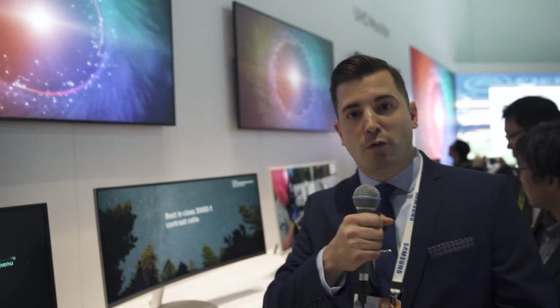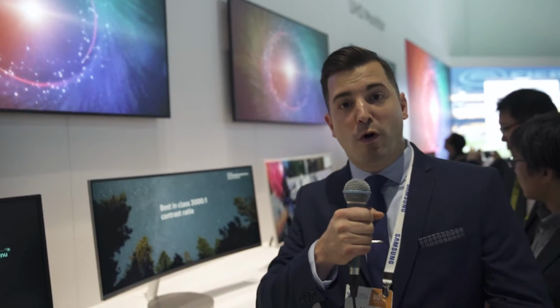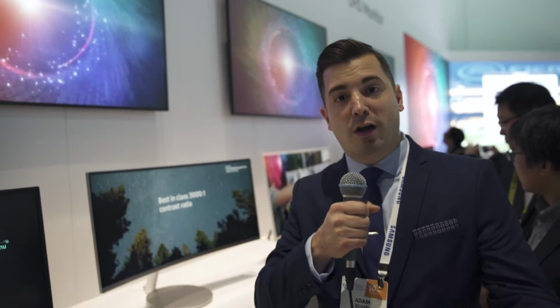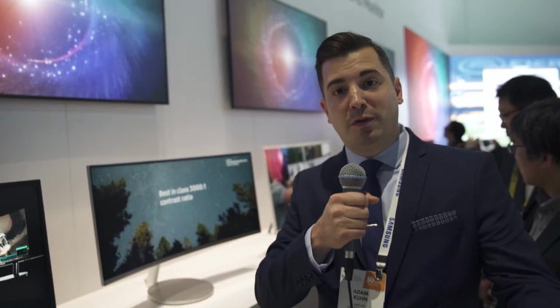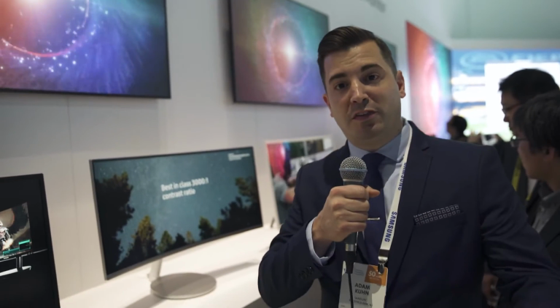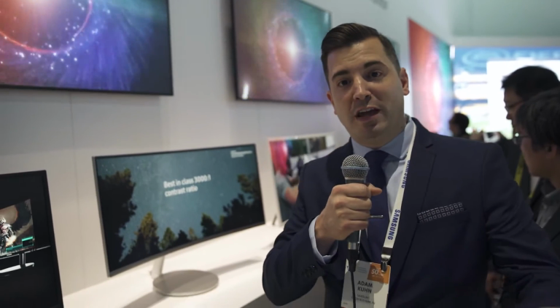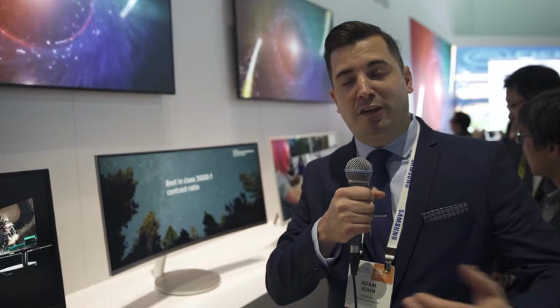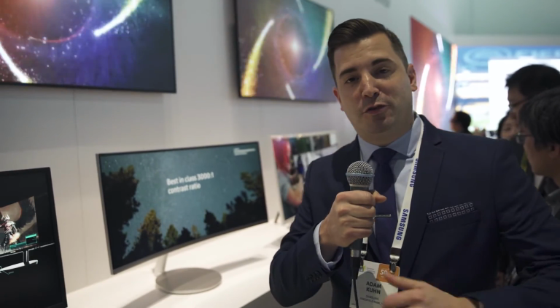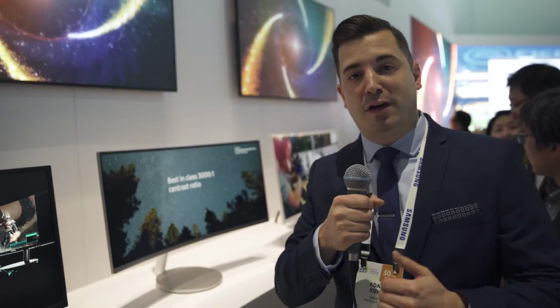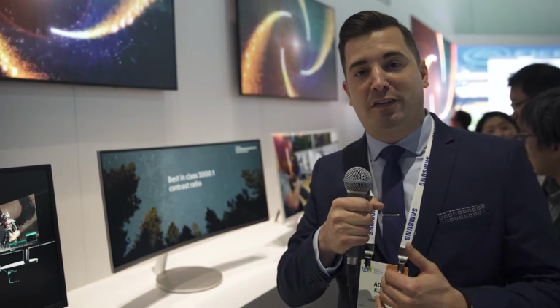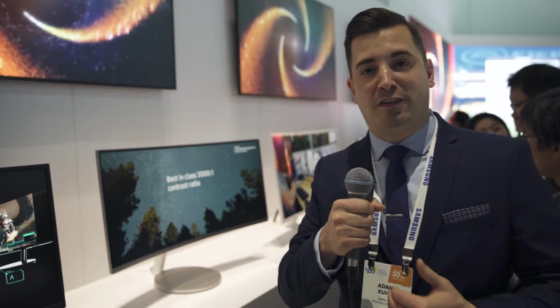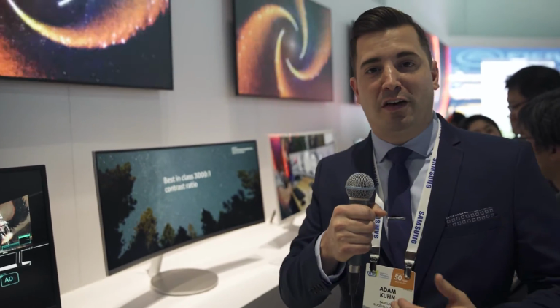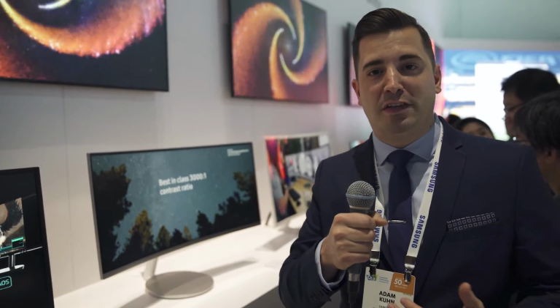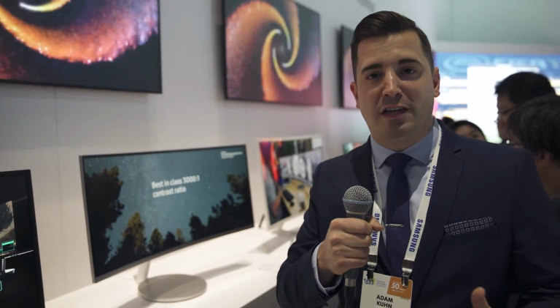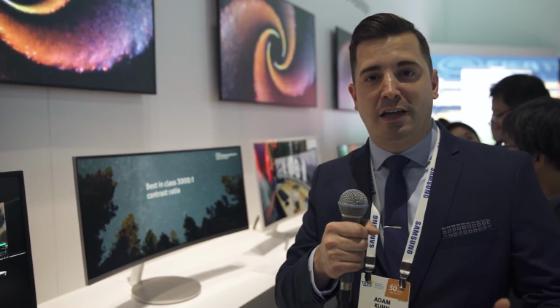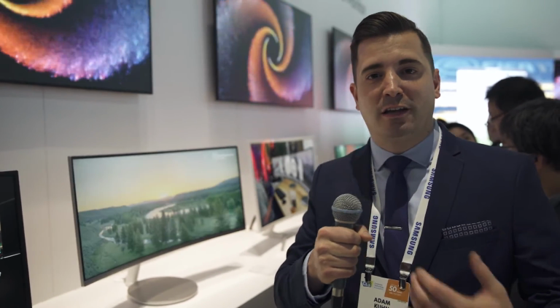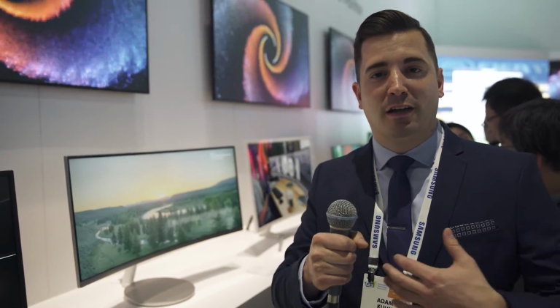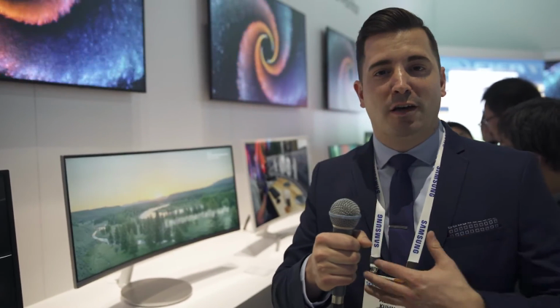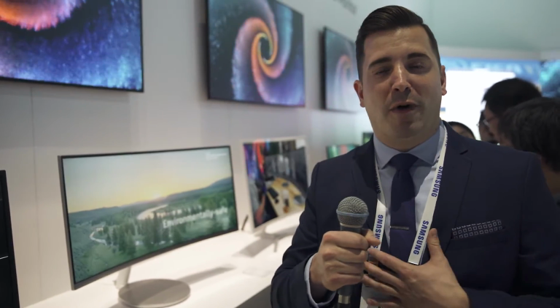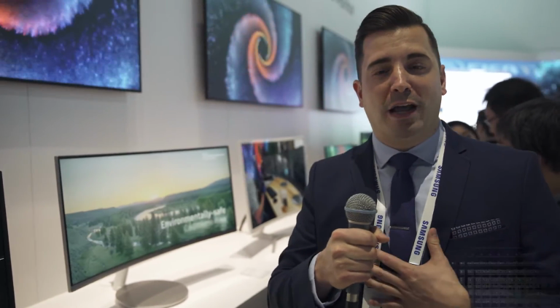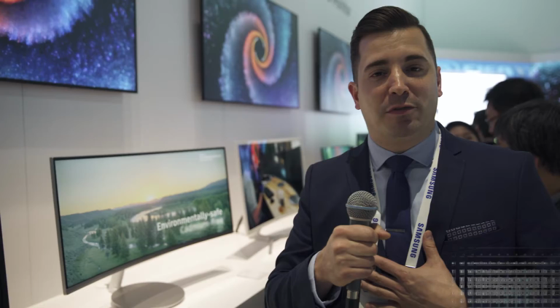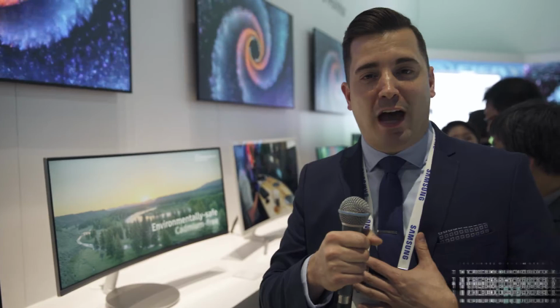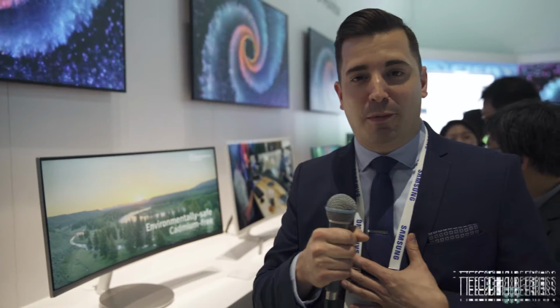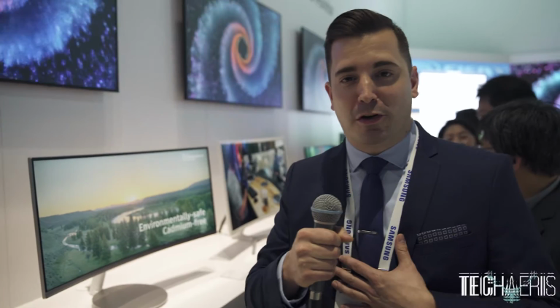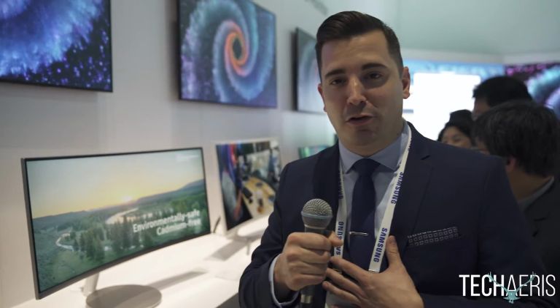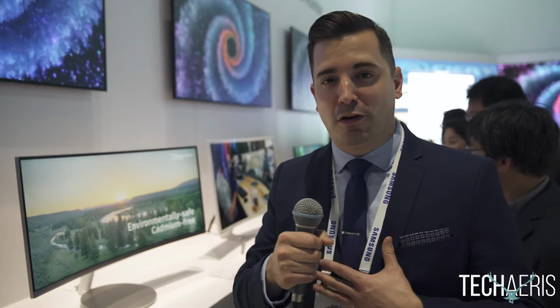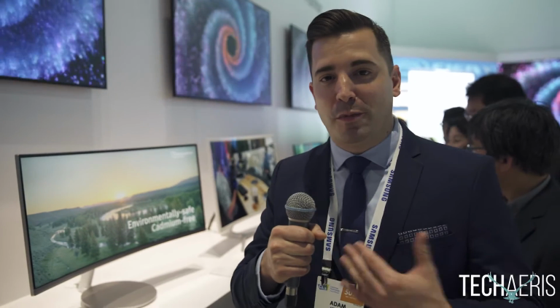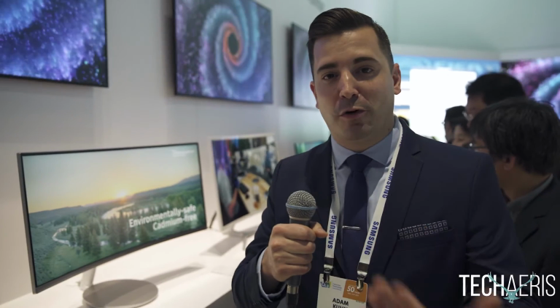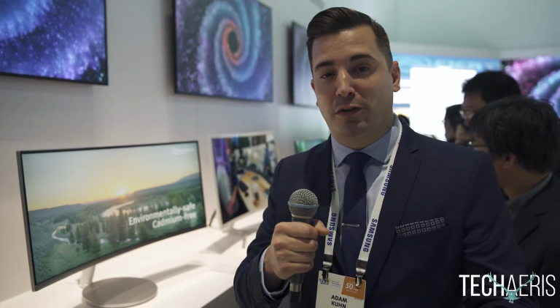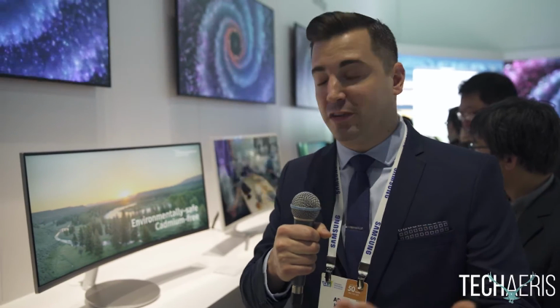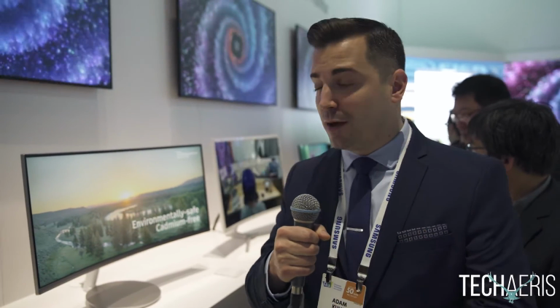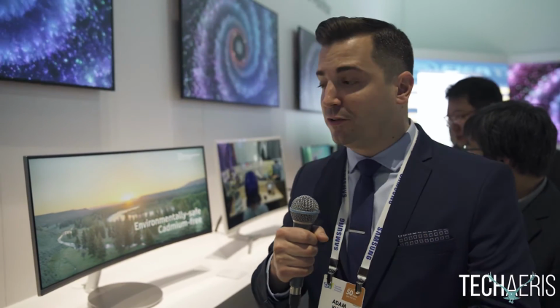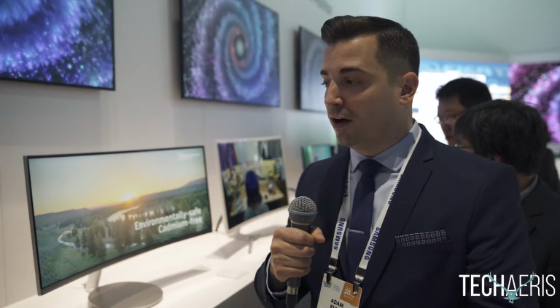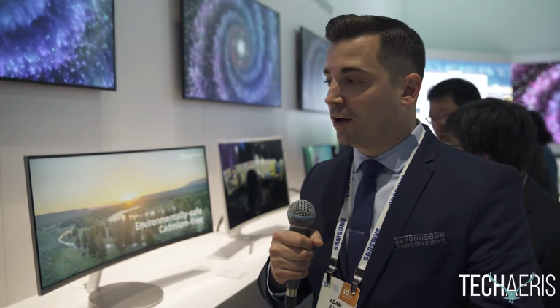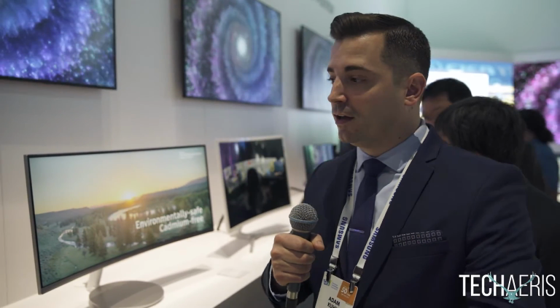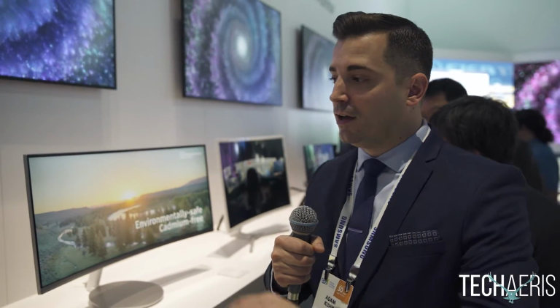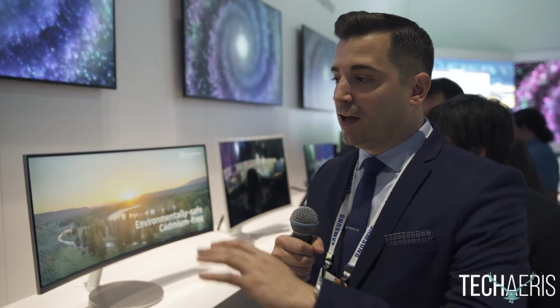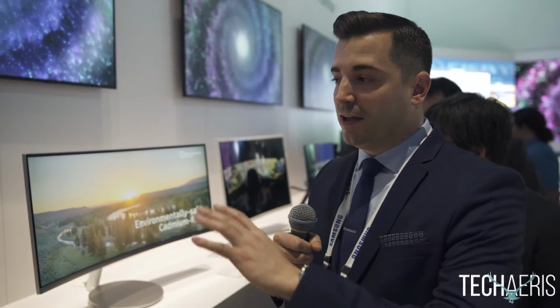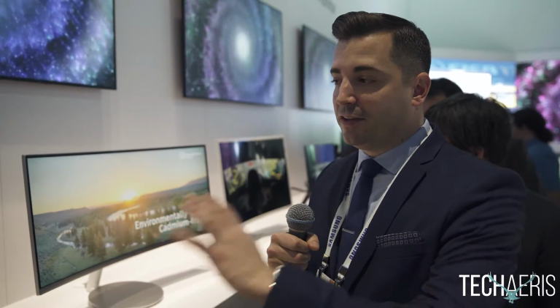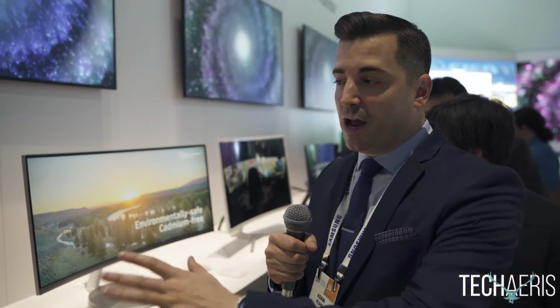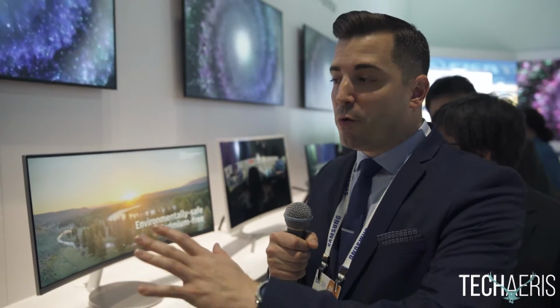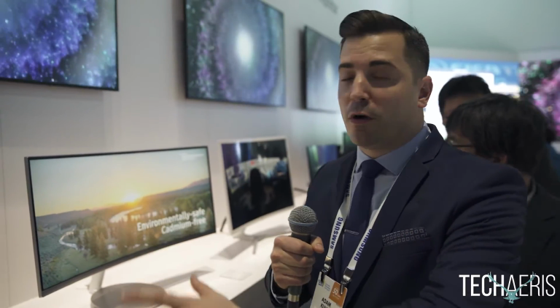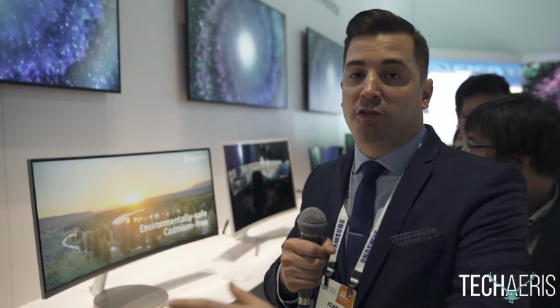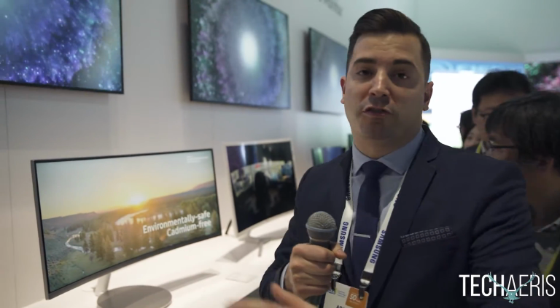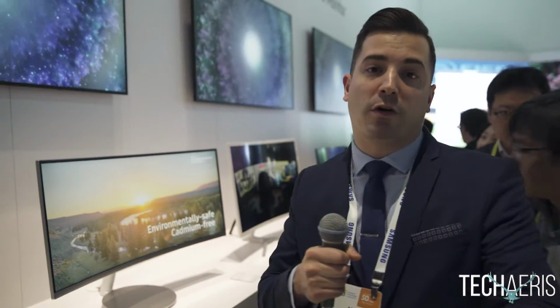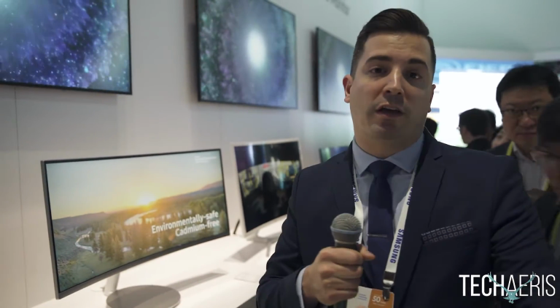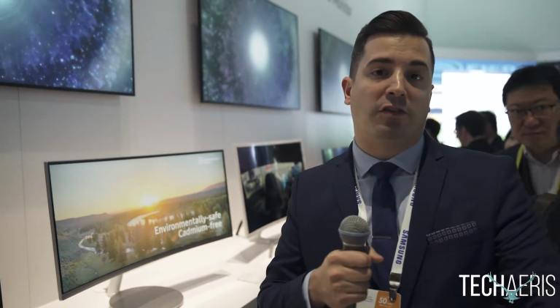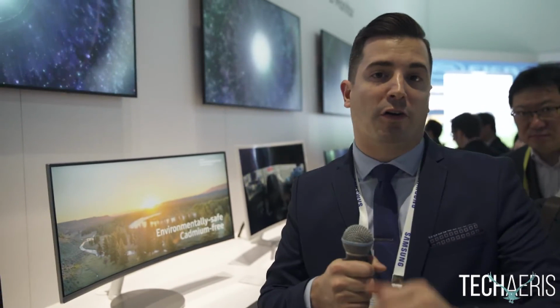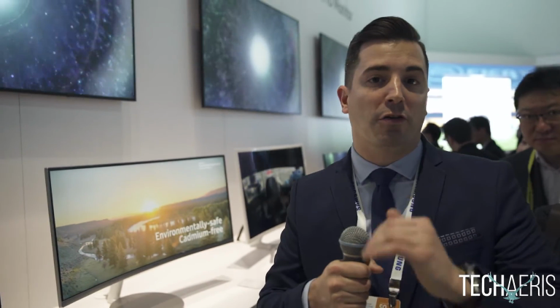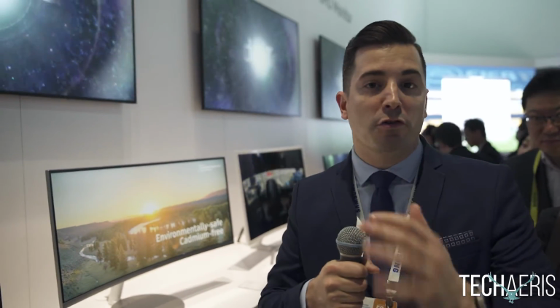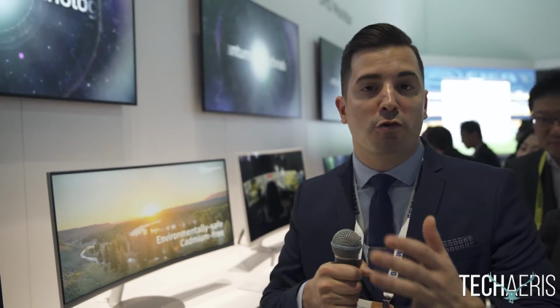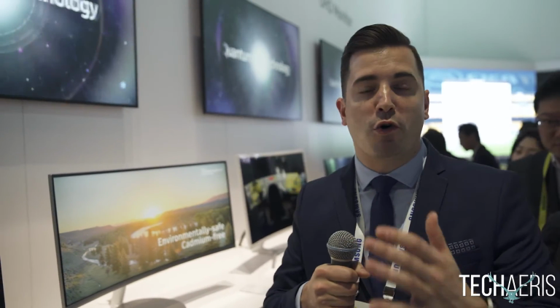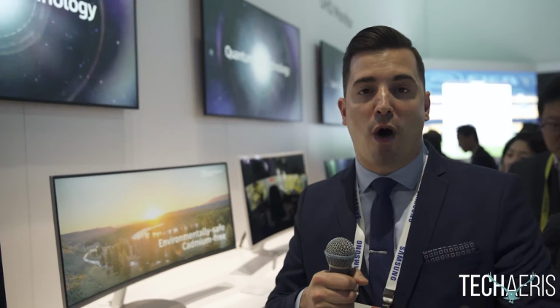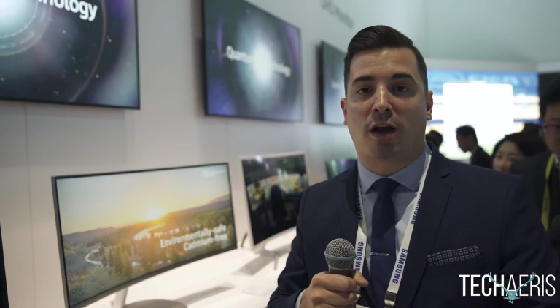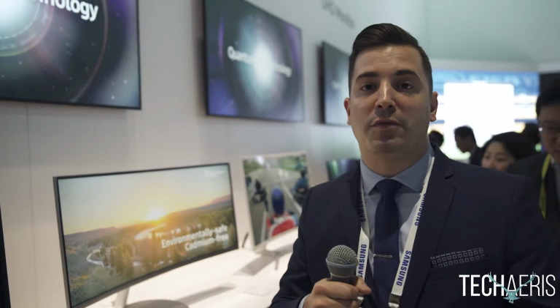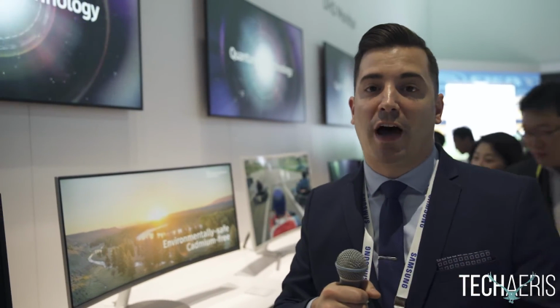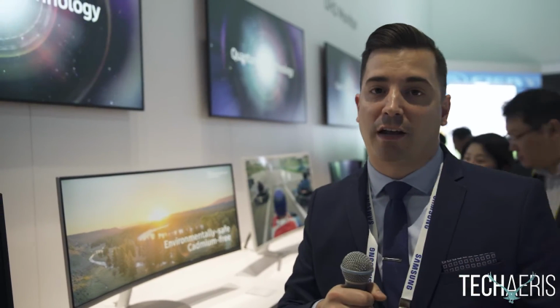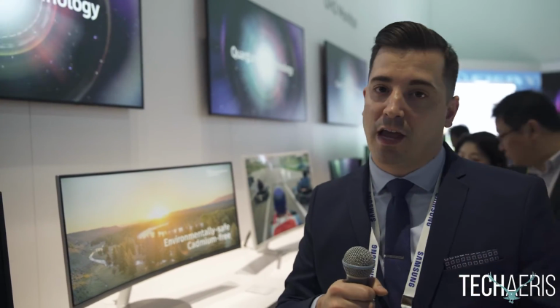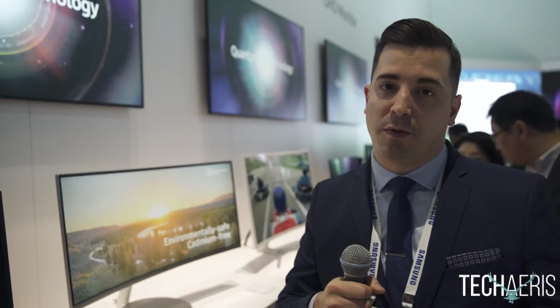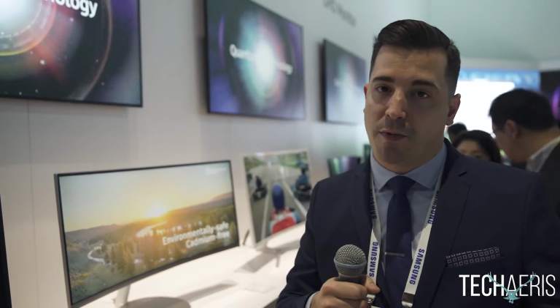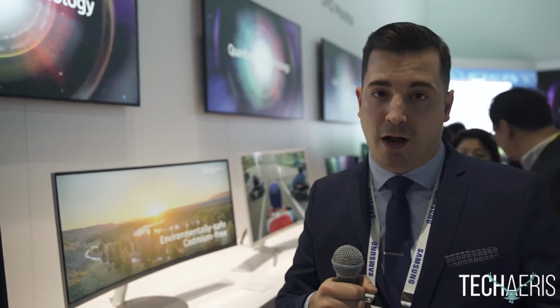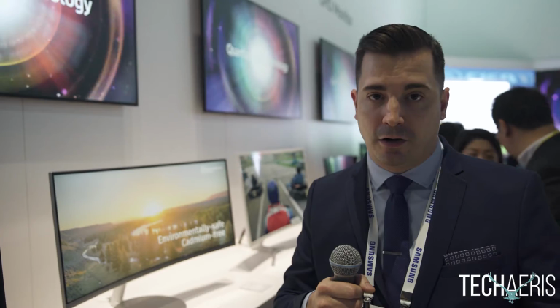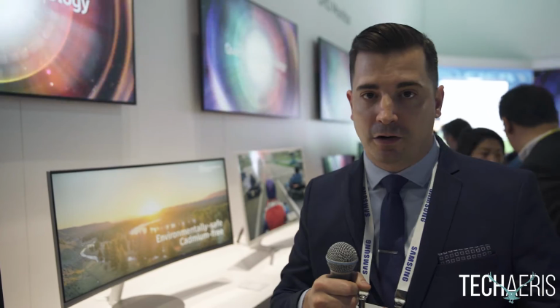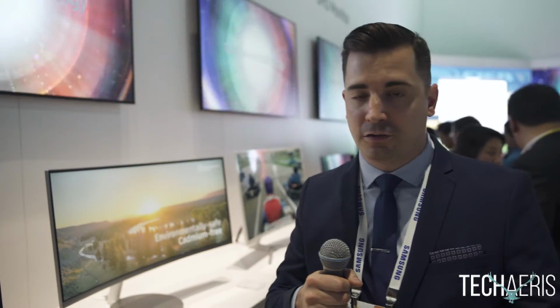Welcome to CES 2017. My name is Adam Kuhn. I'm here with Samsung and today we want to showcase our new Quantum Dot gaming monitors.